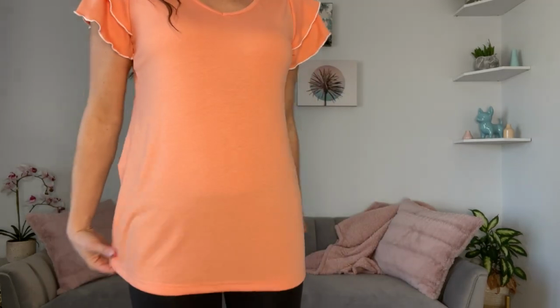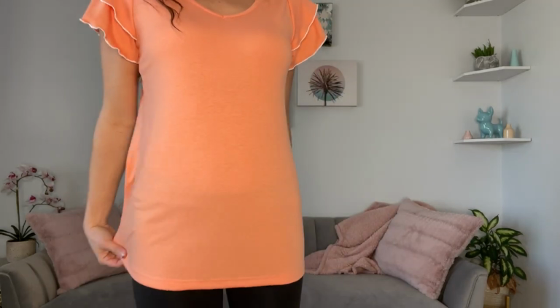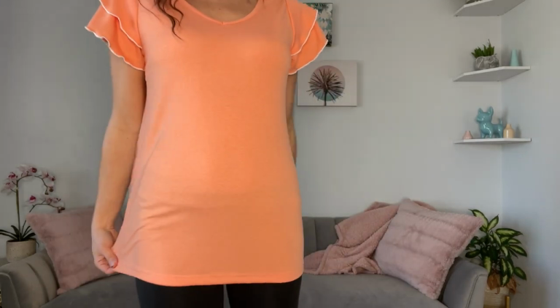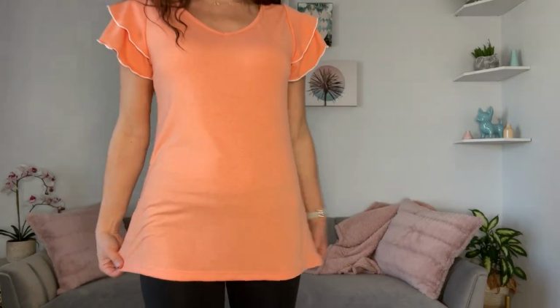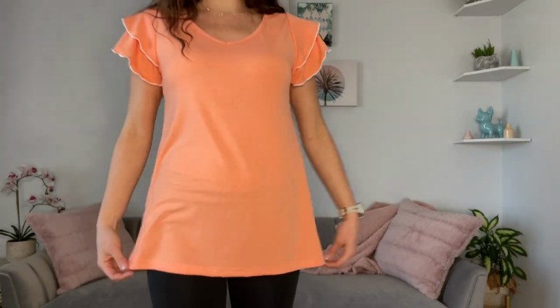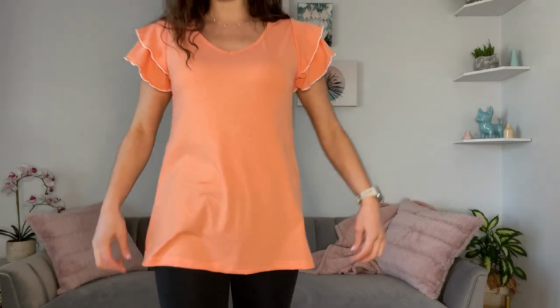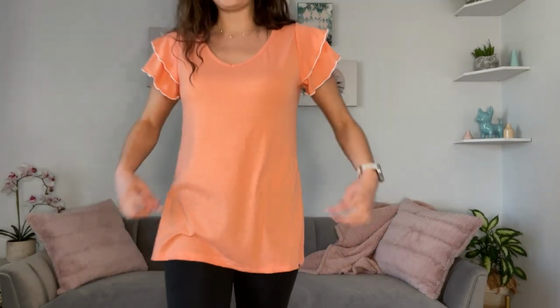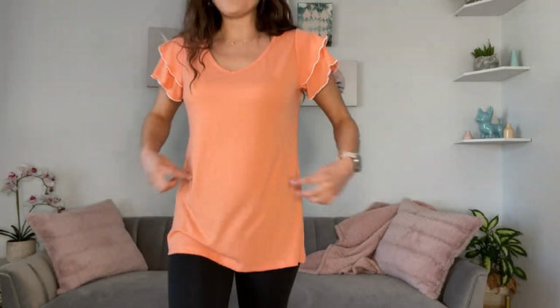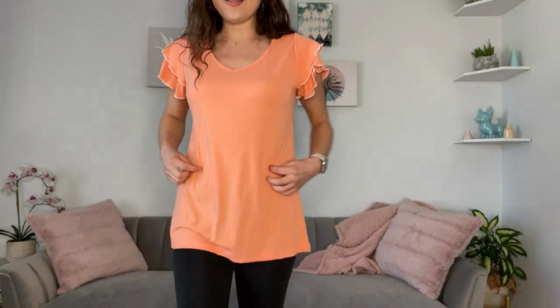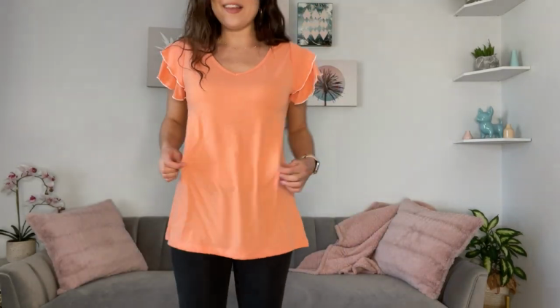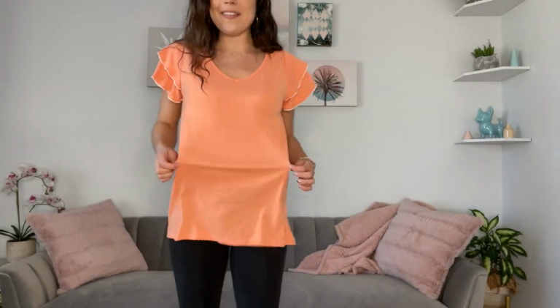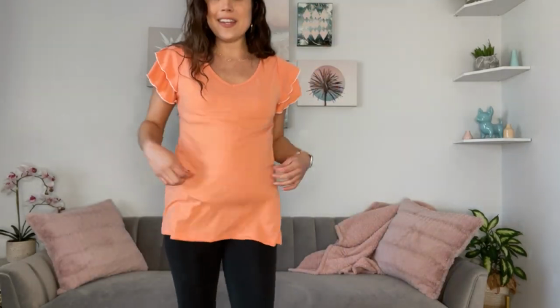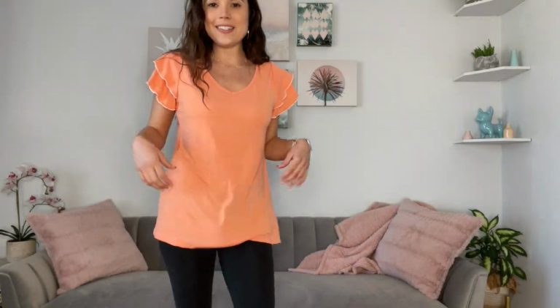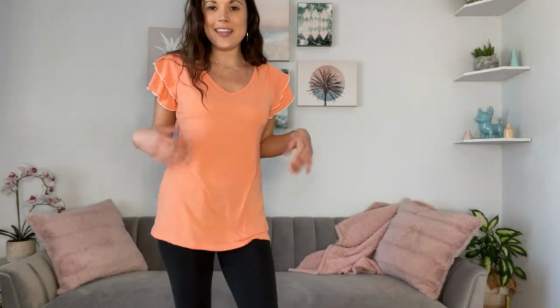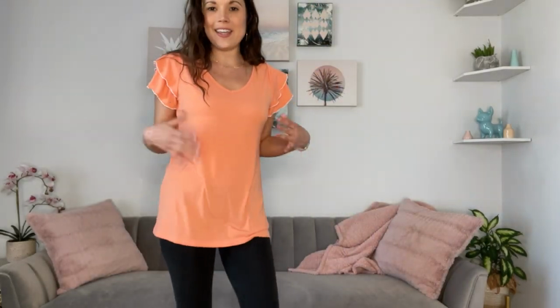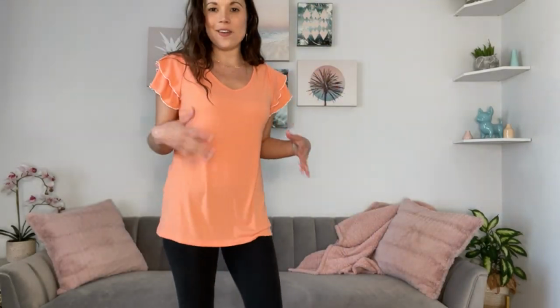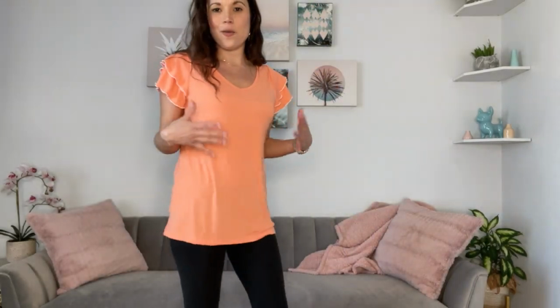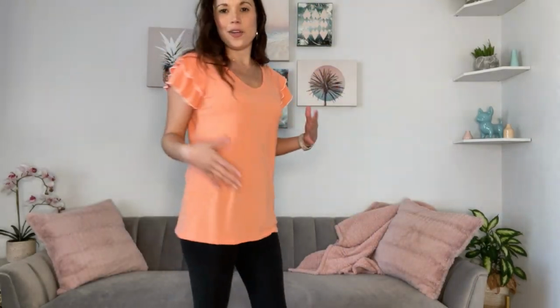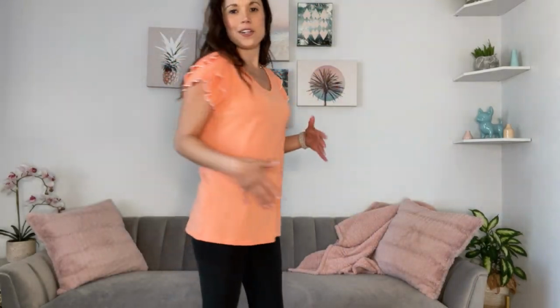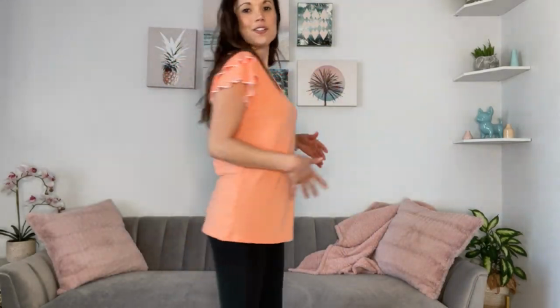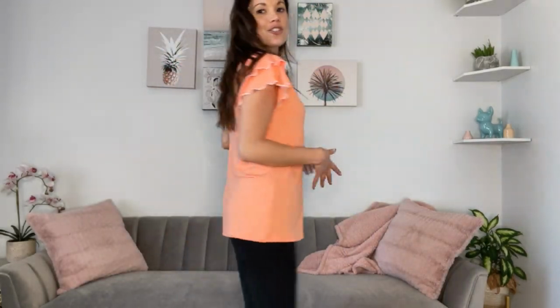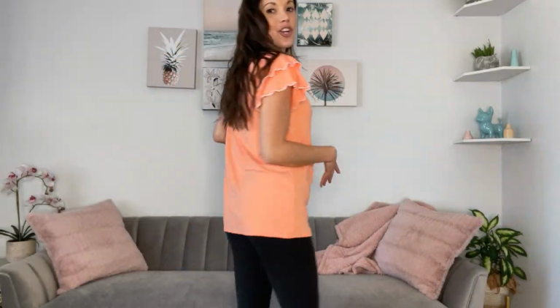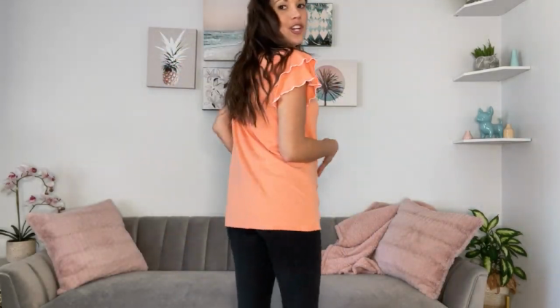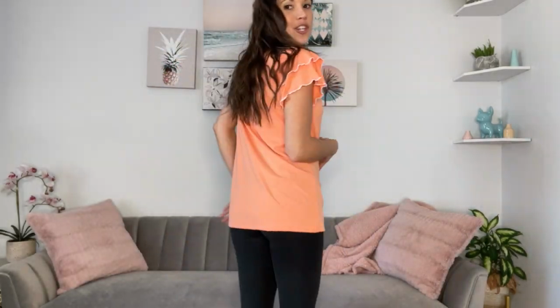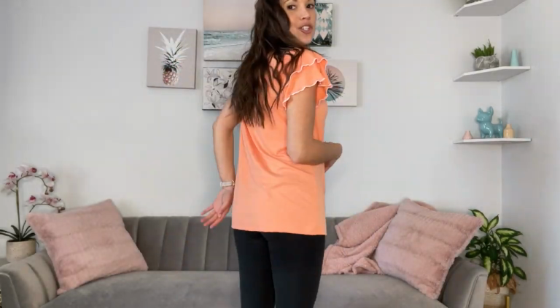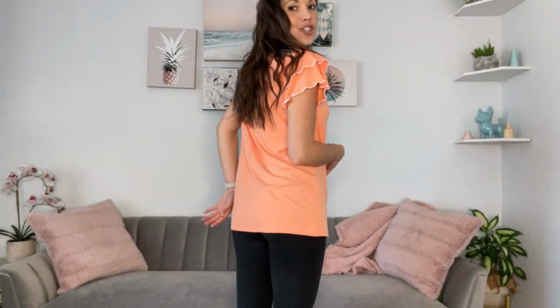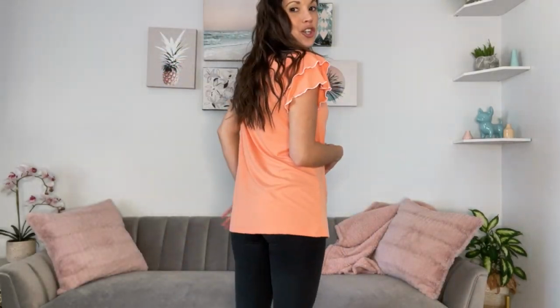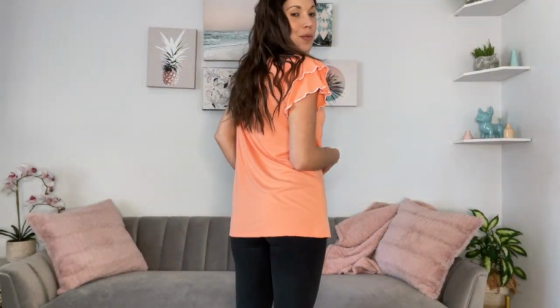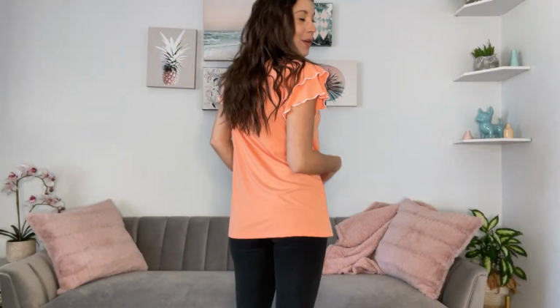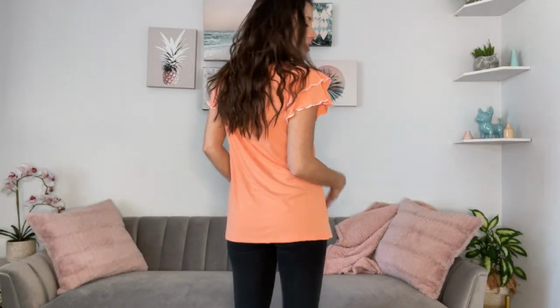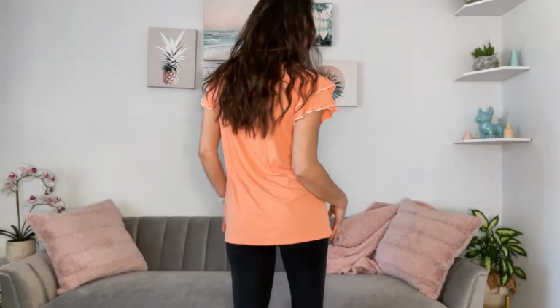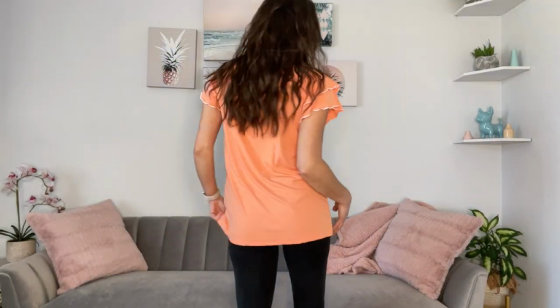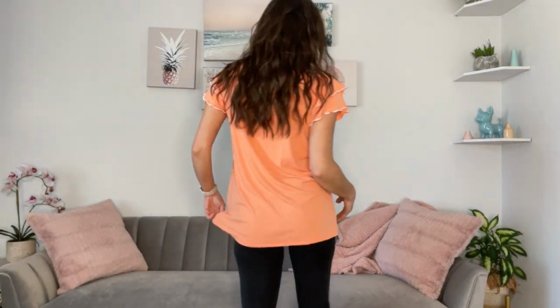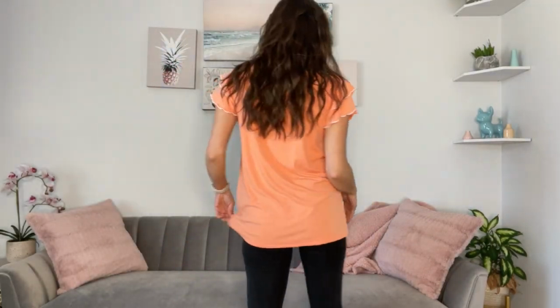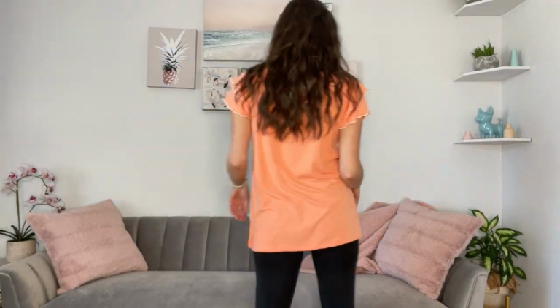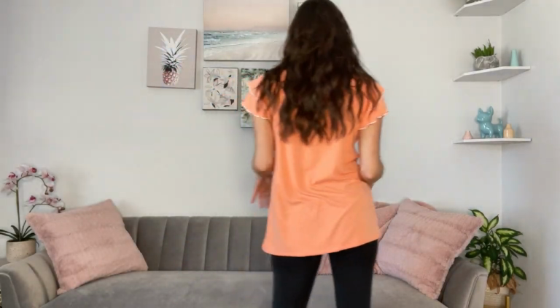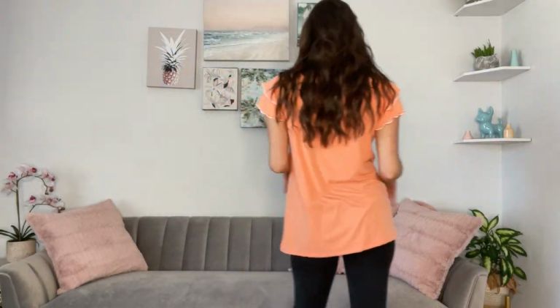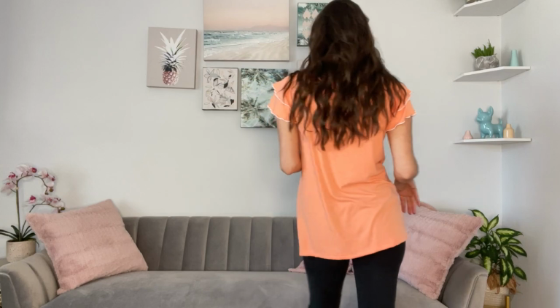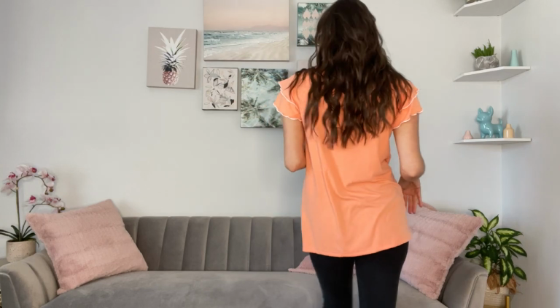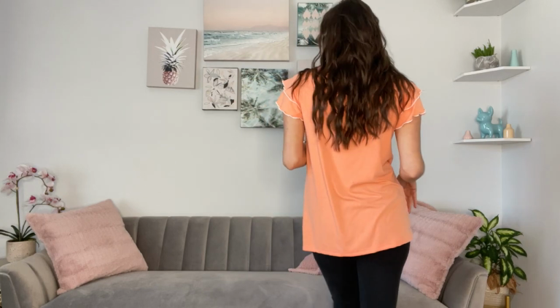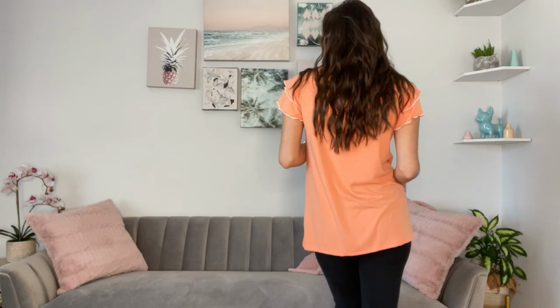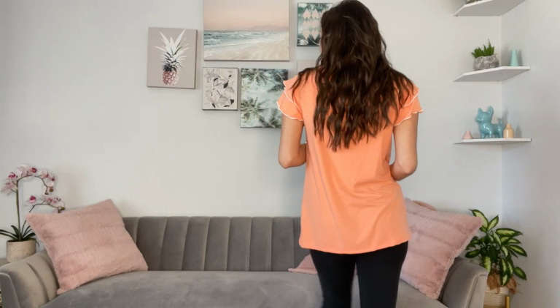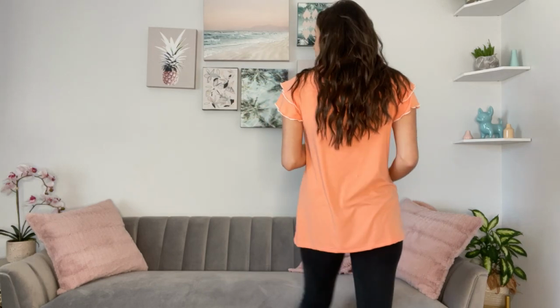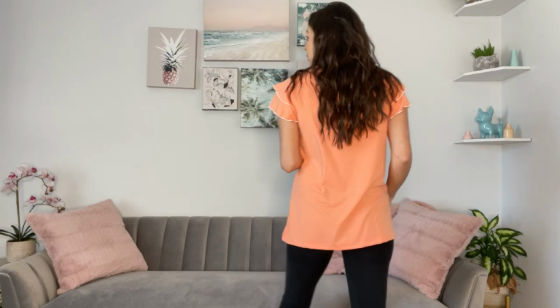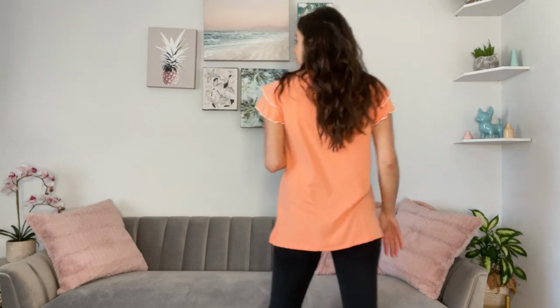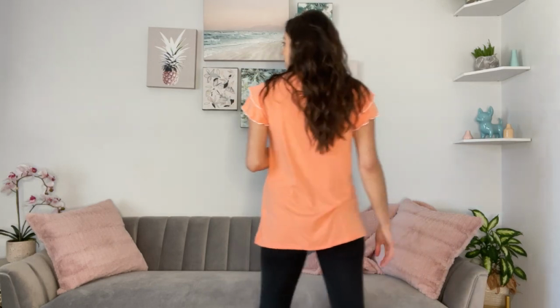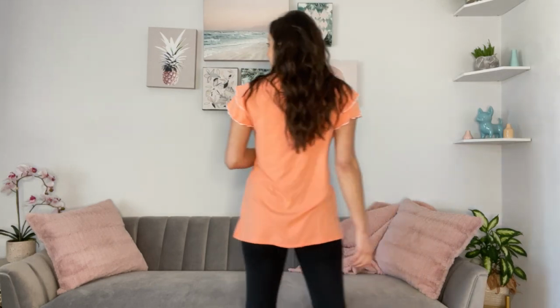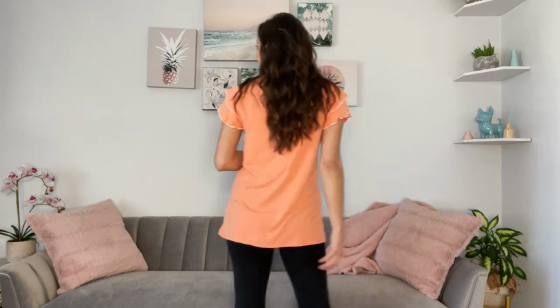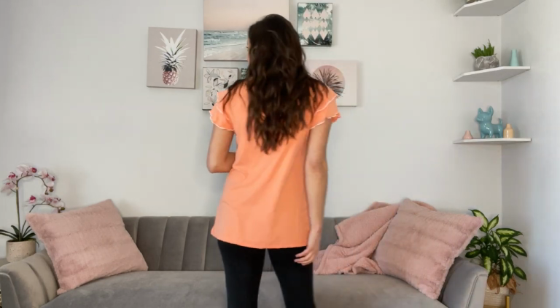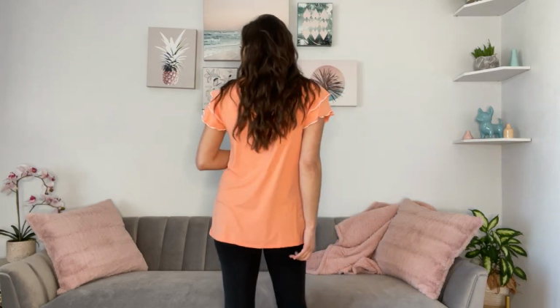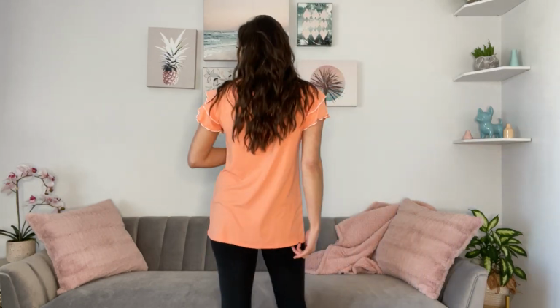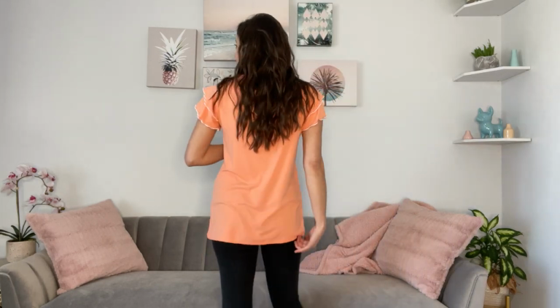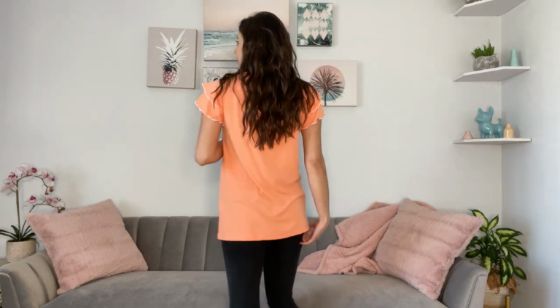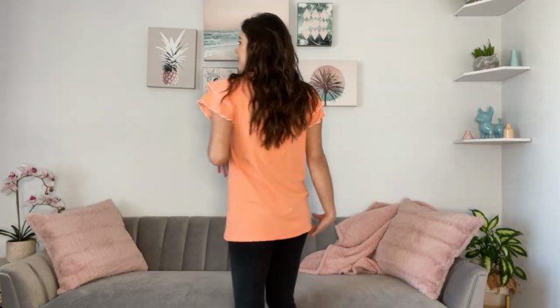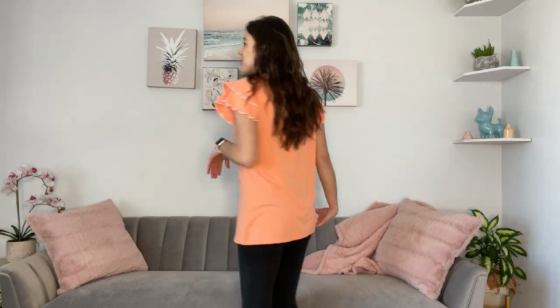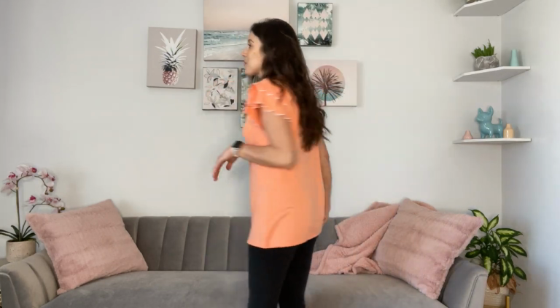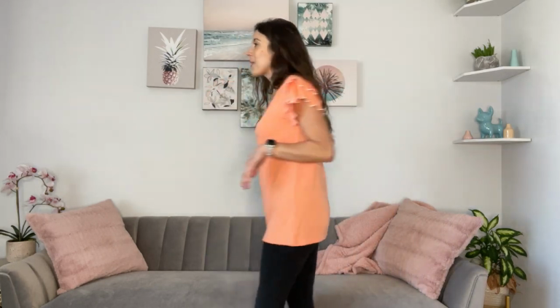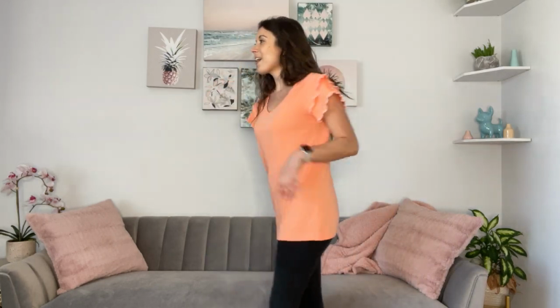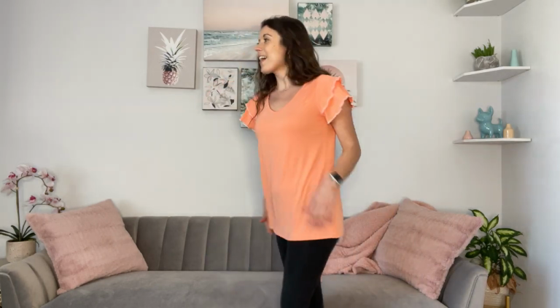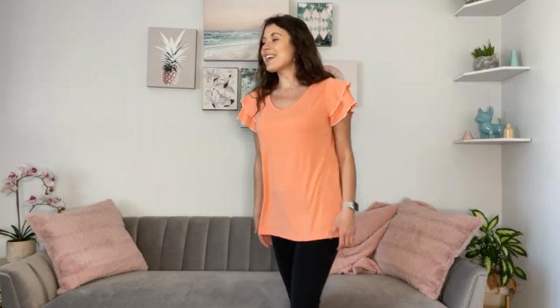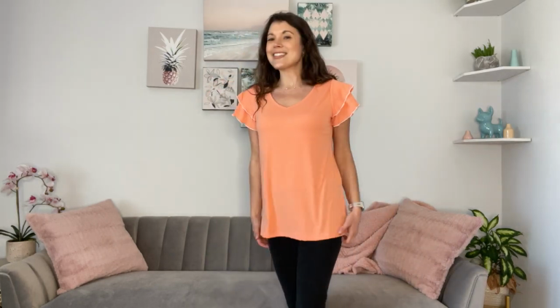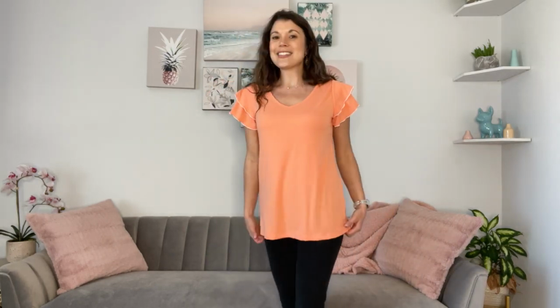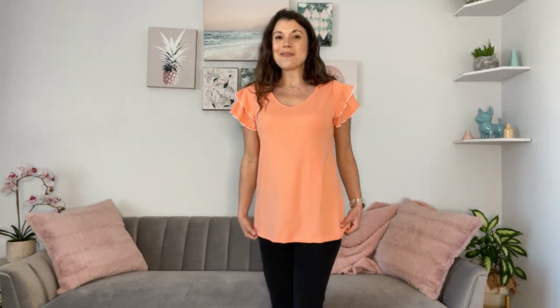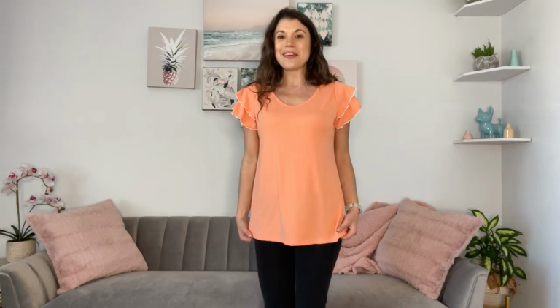It's super cute. I love that it's like an orange sherbet color. Perfect for the spring and summer.